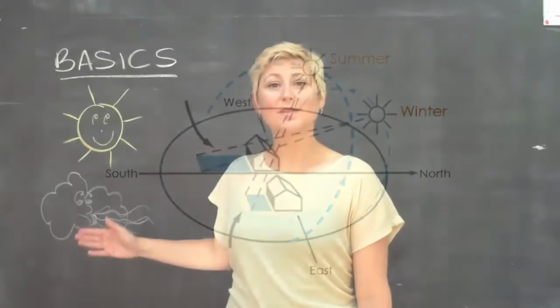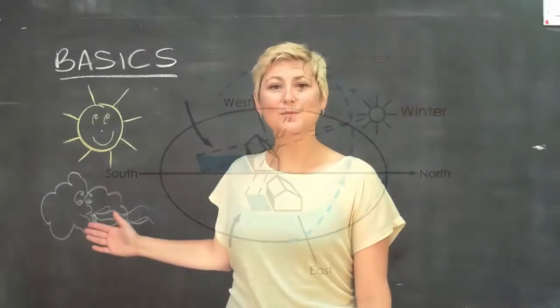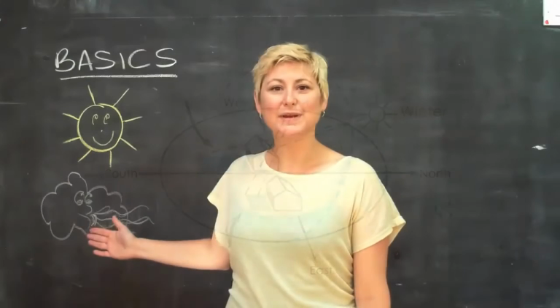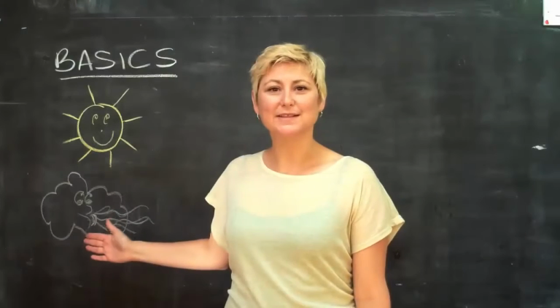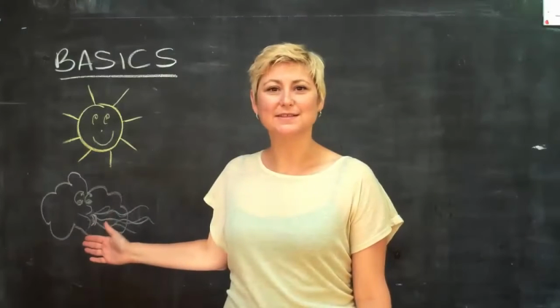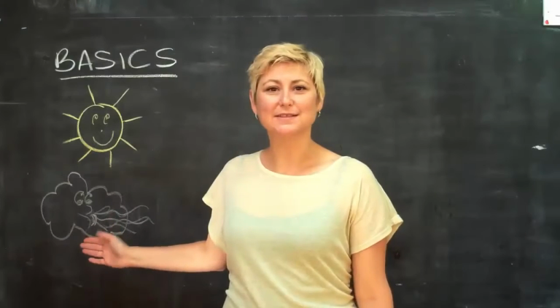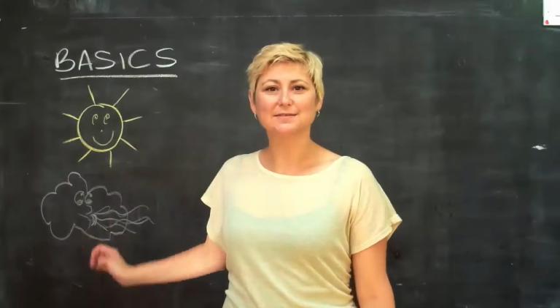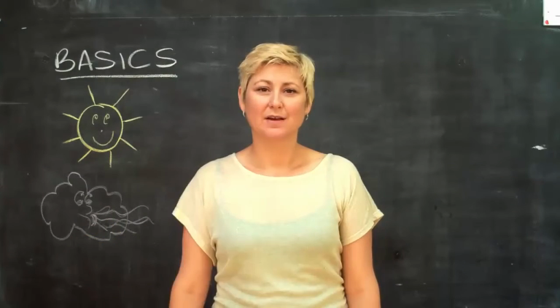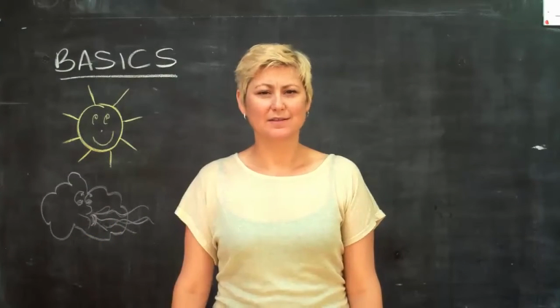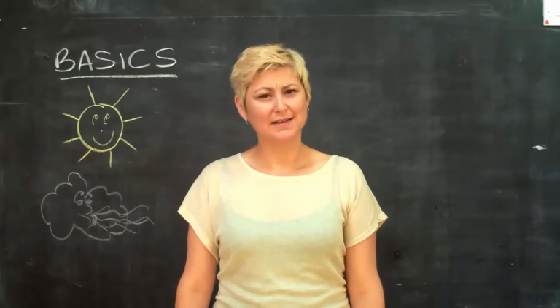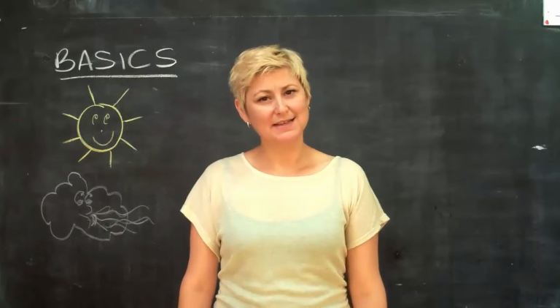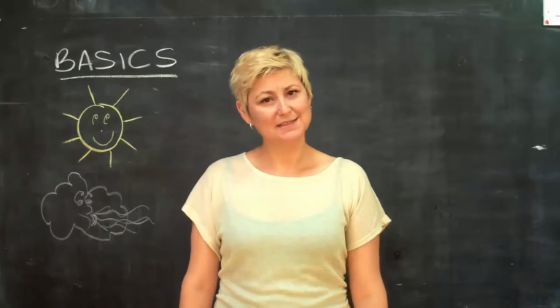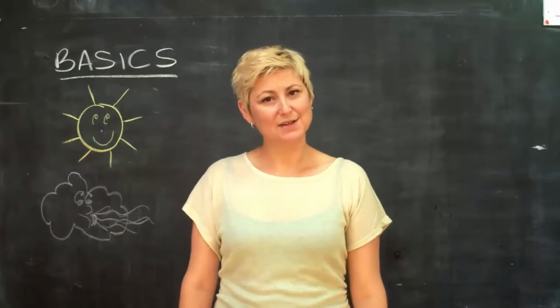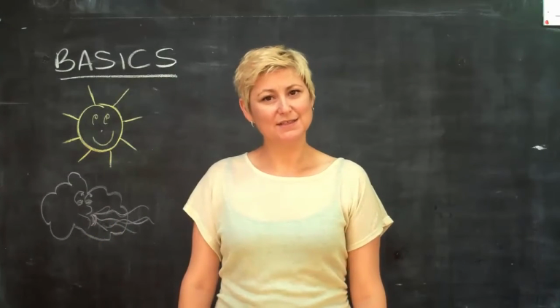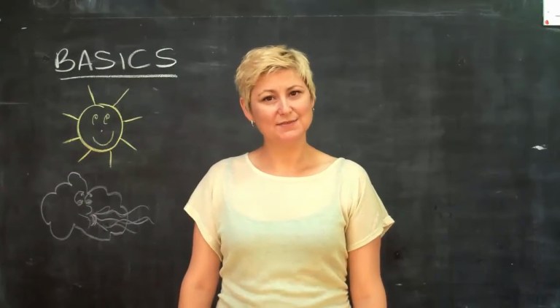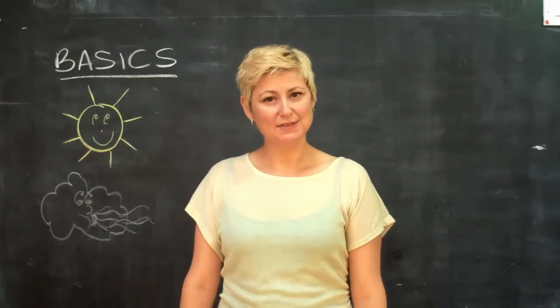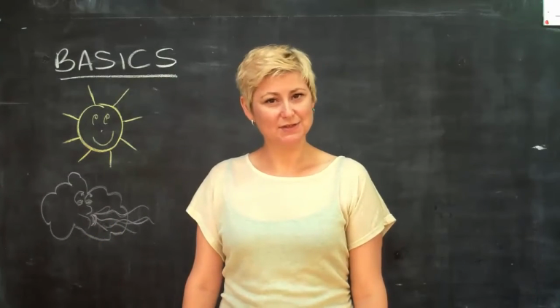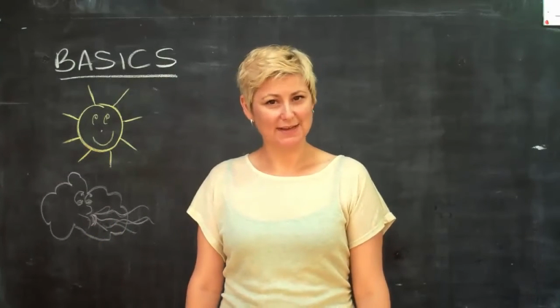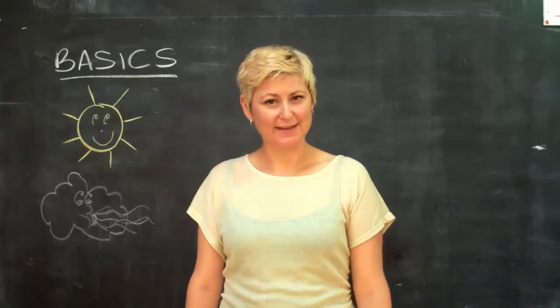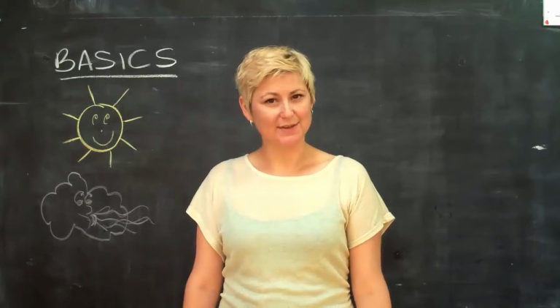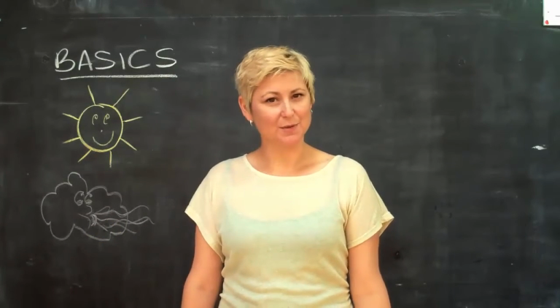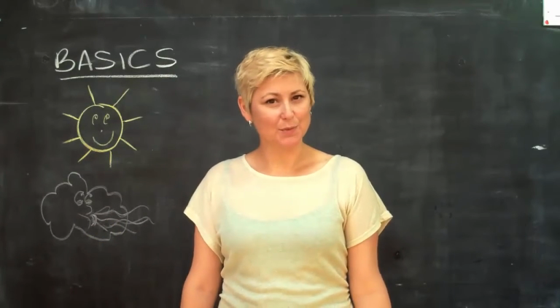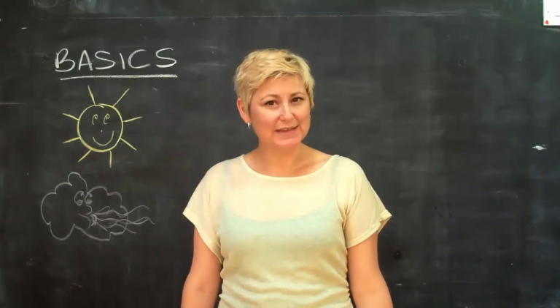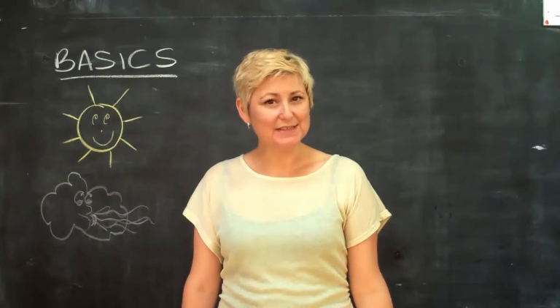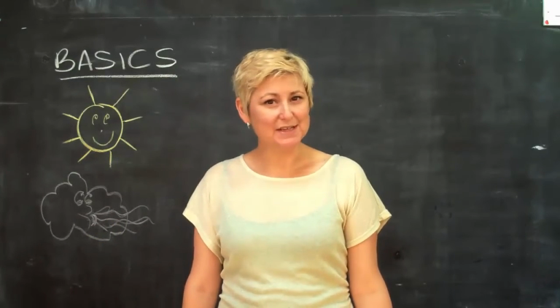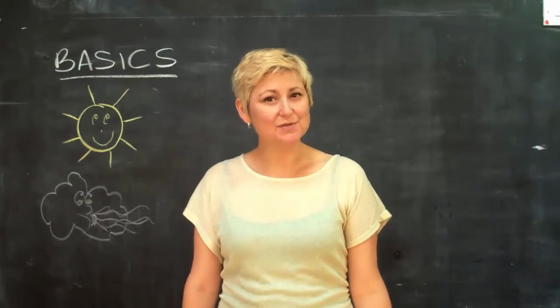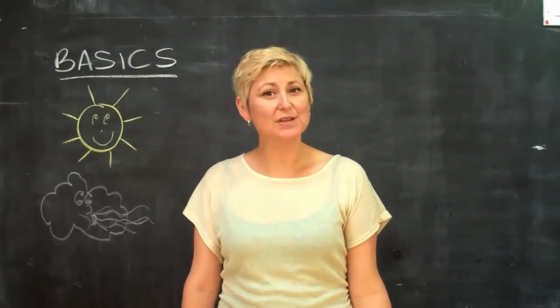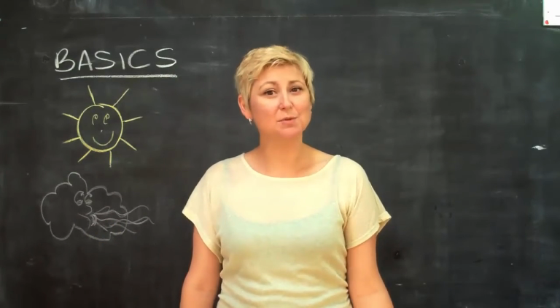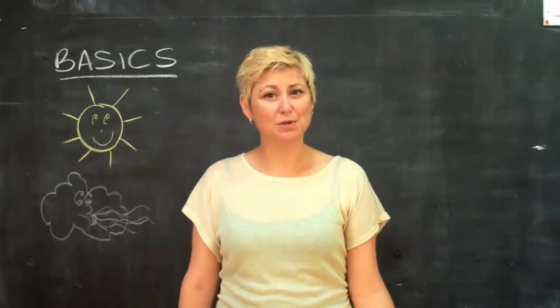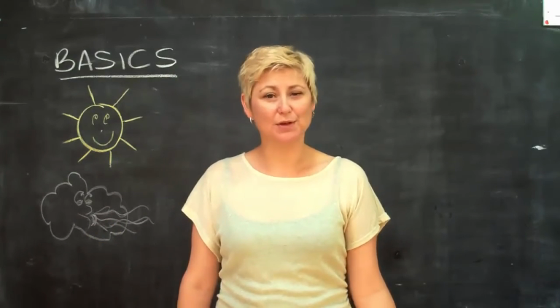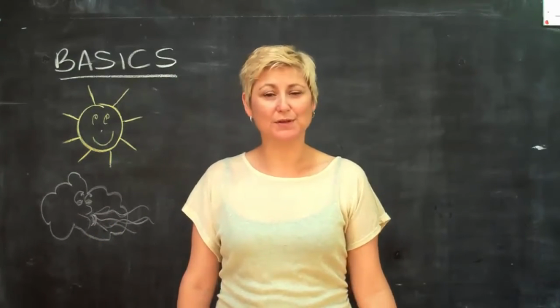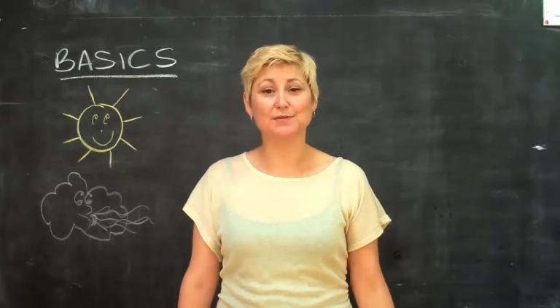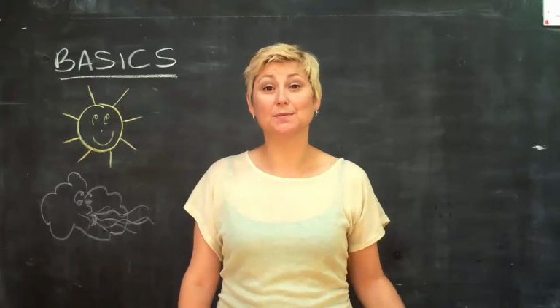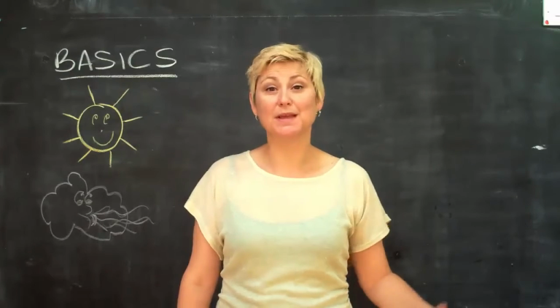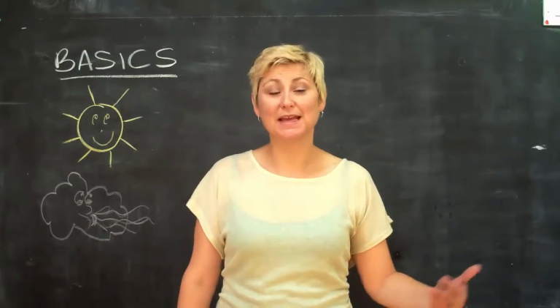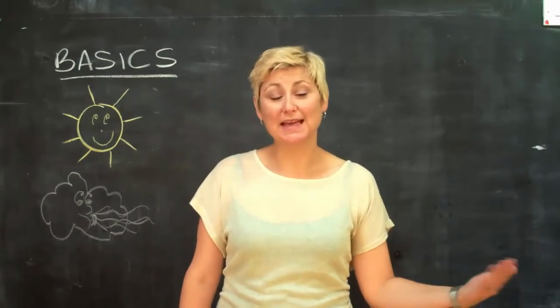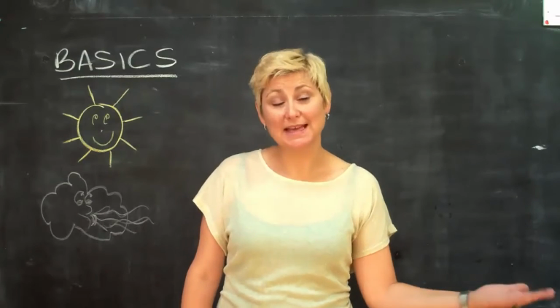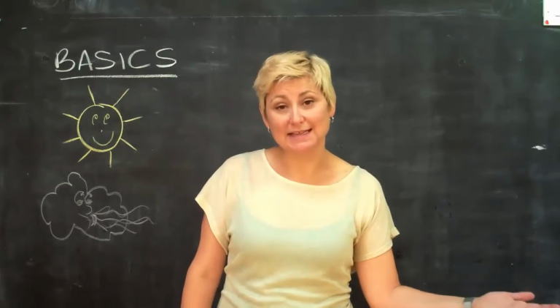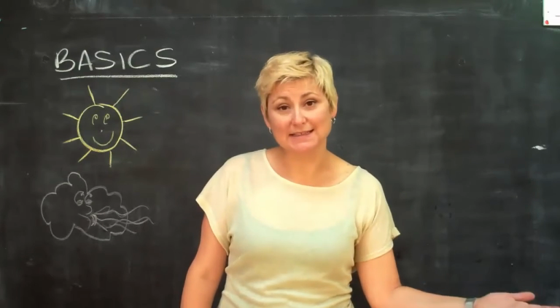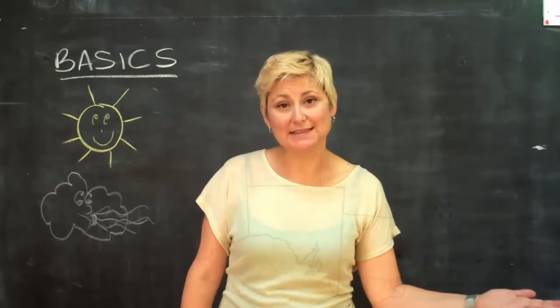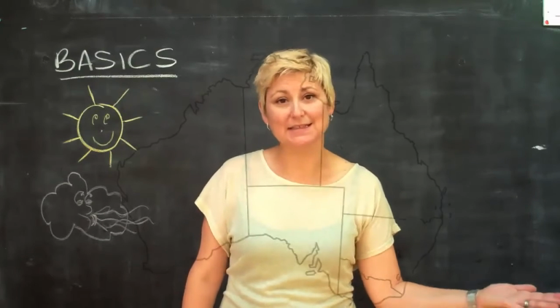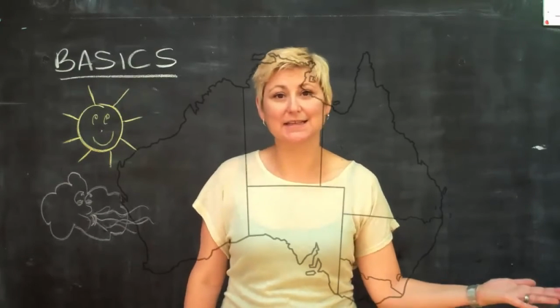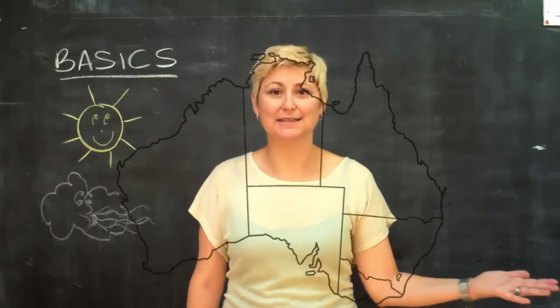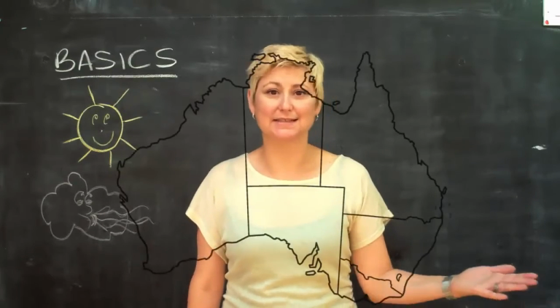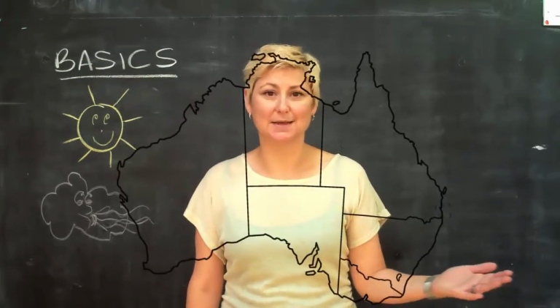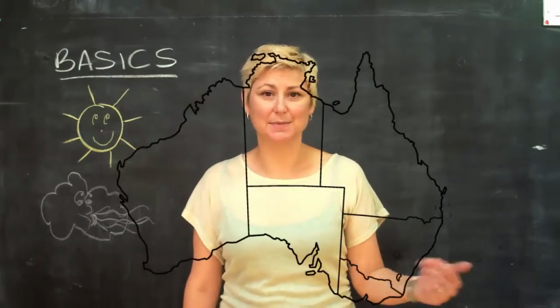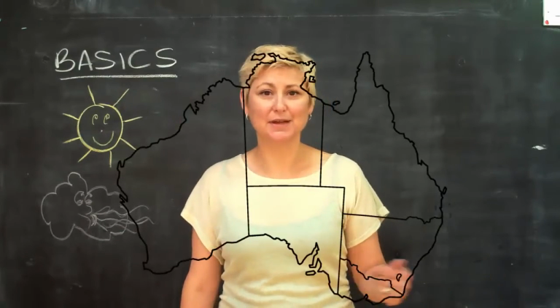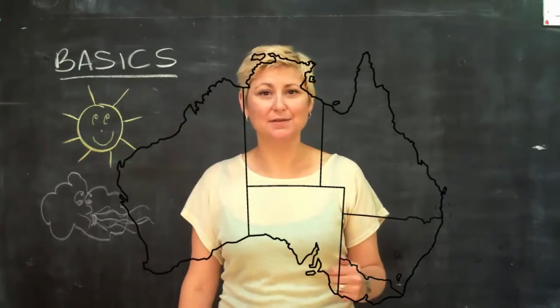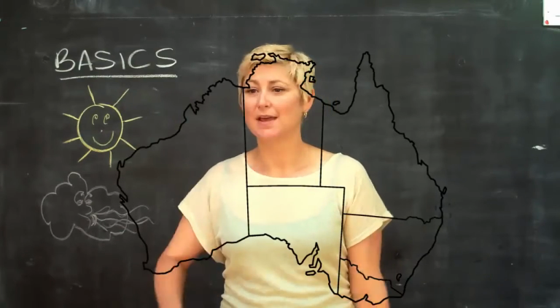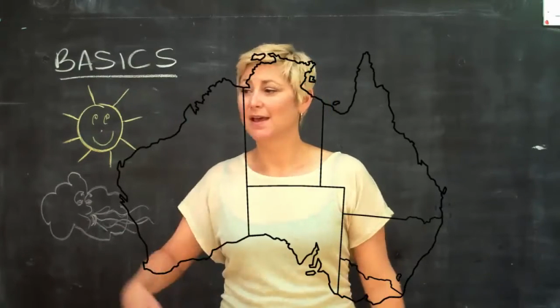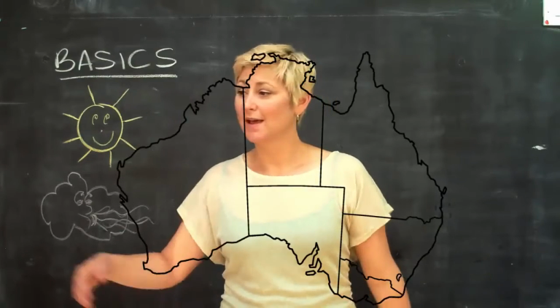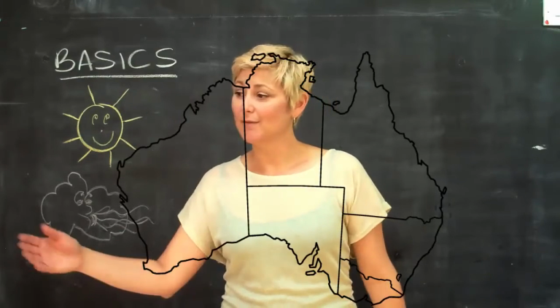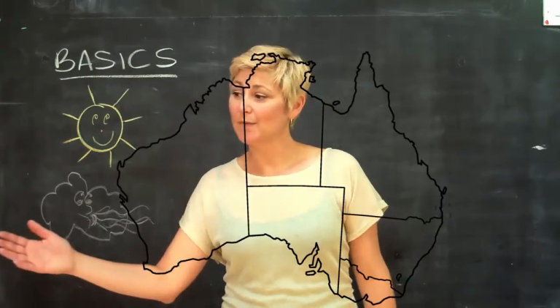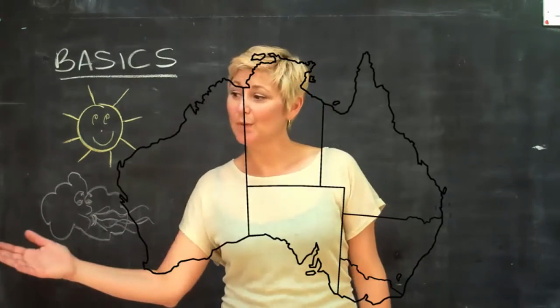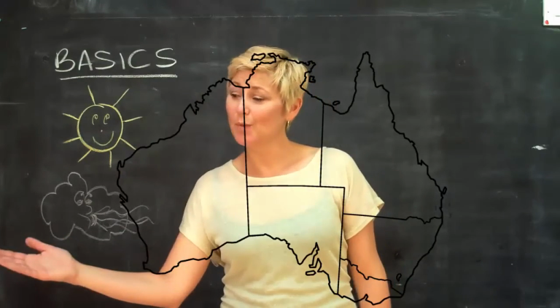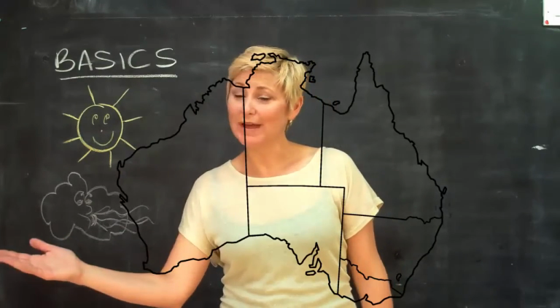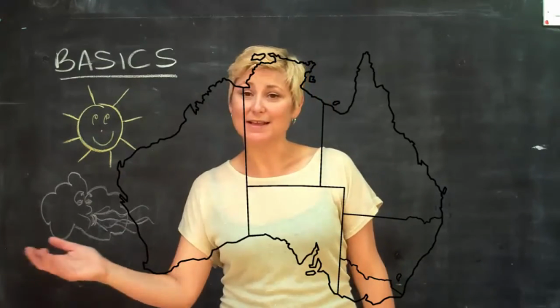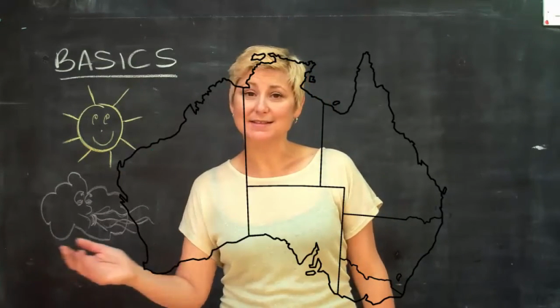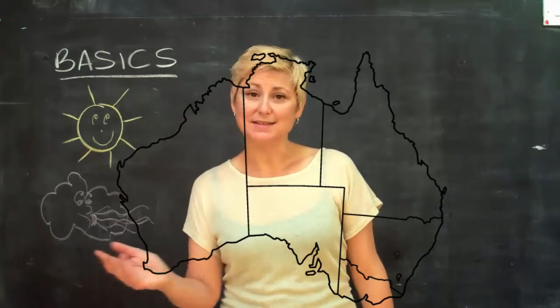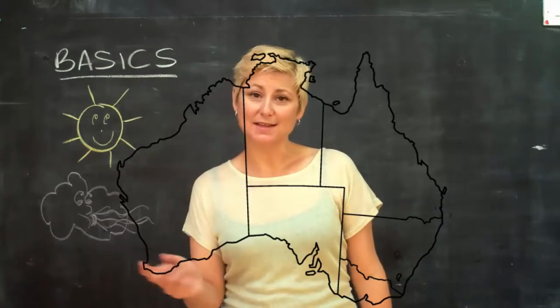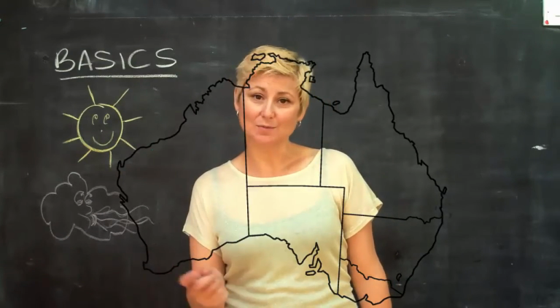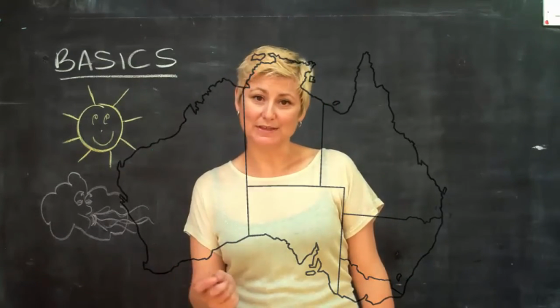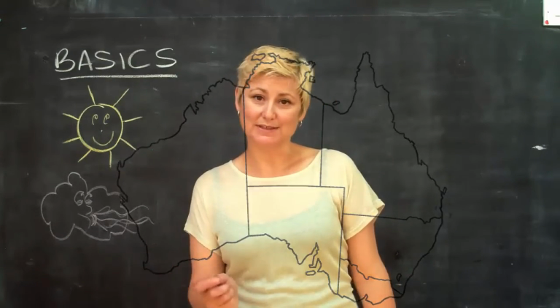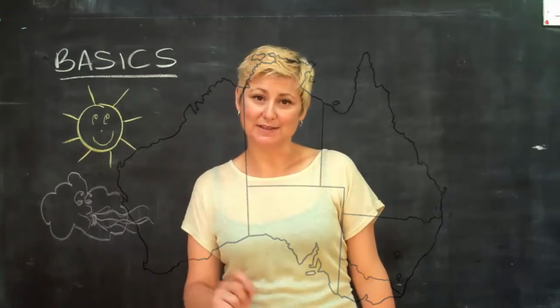The wind. On the east coast of Australia, the wind generally blows from the east in summer, and from the west in winter.